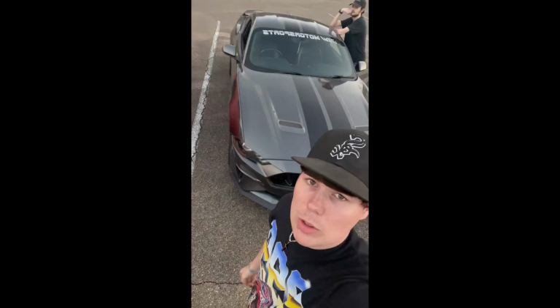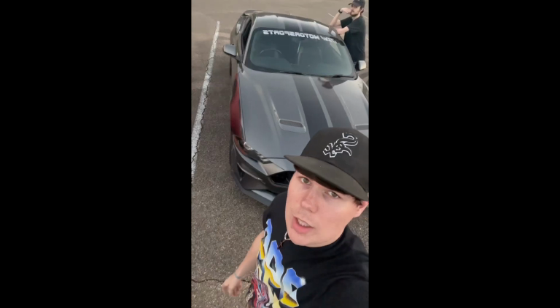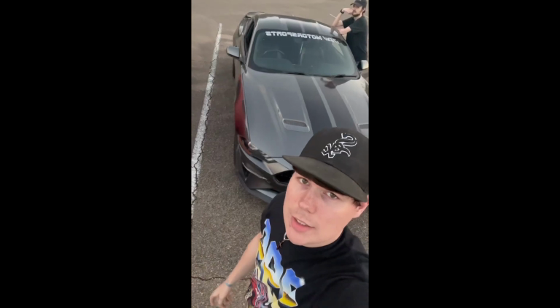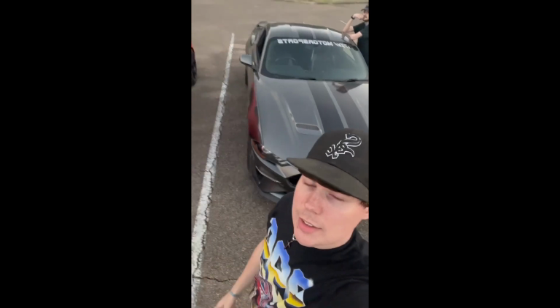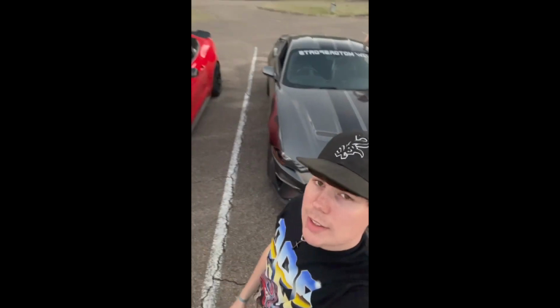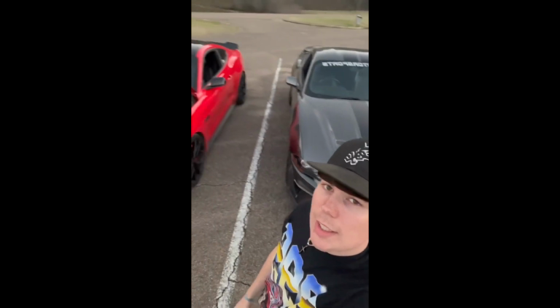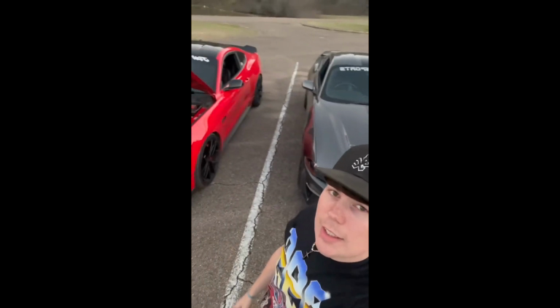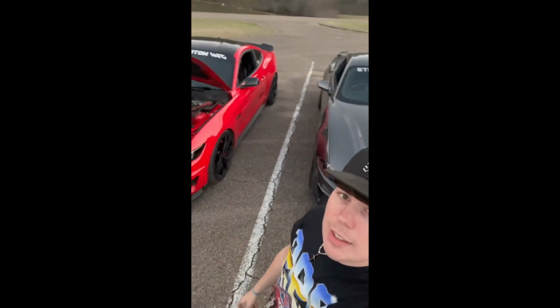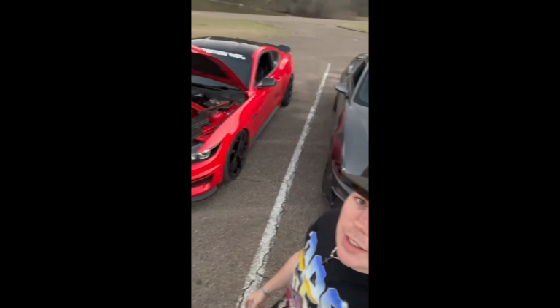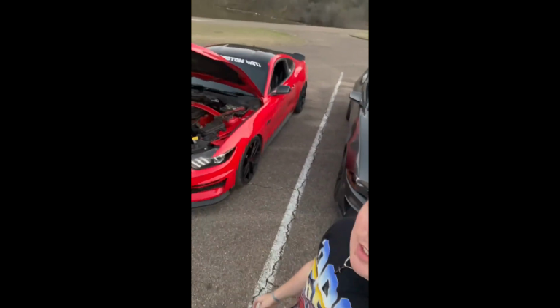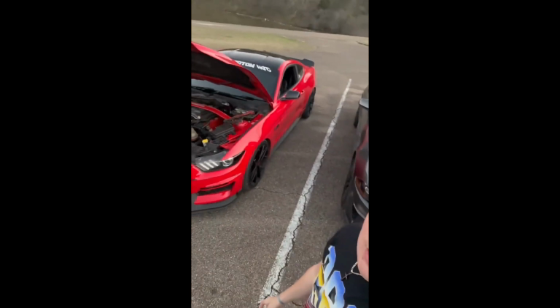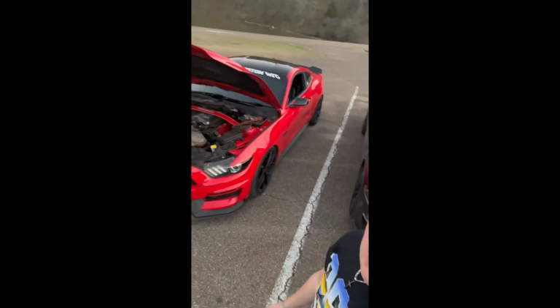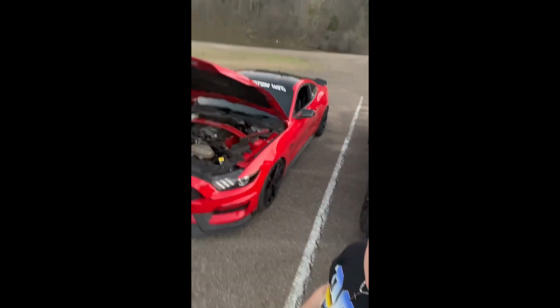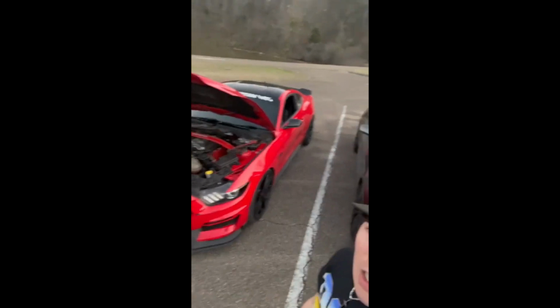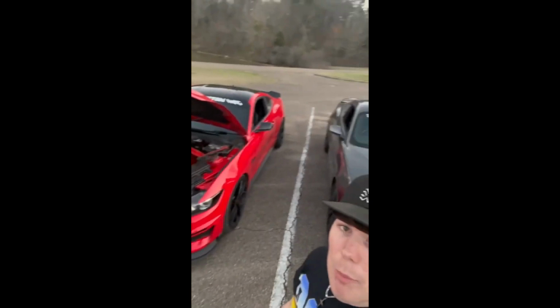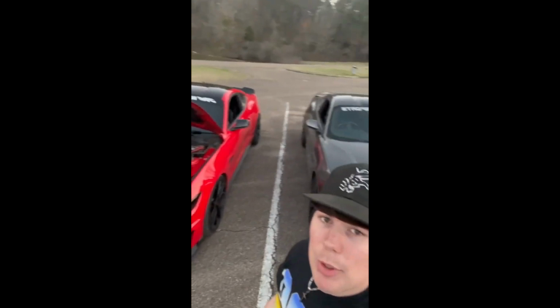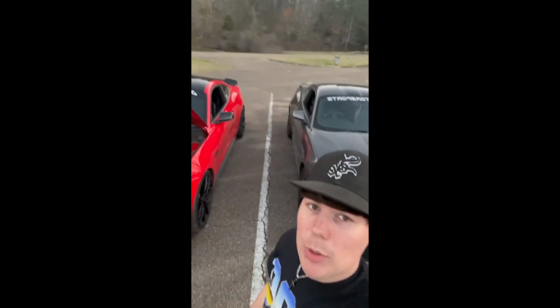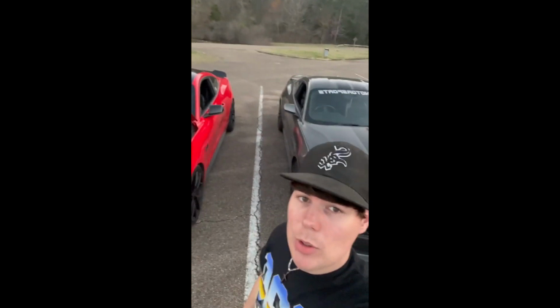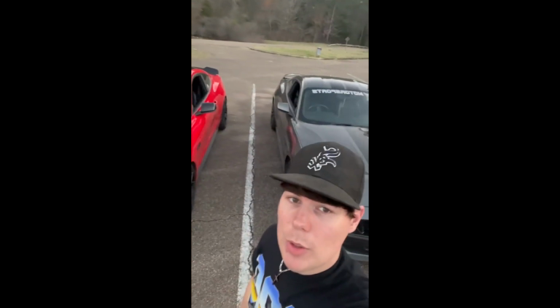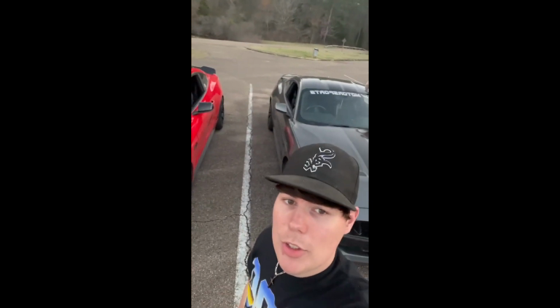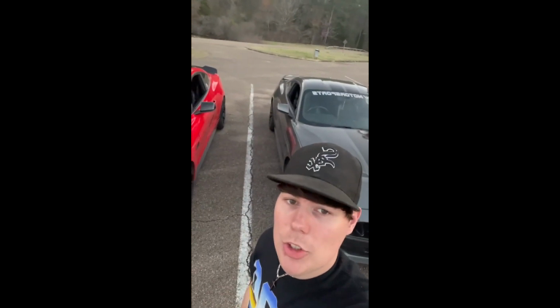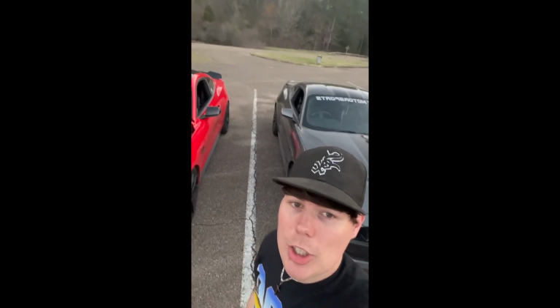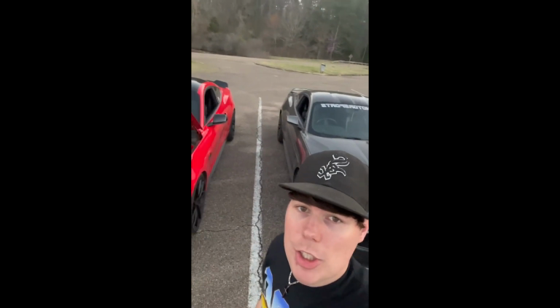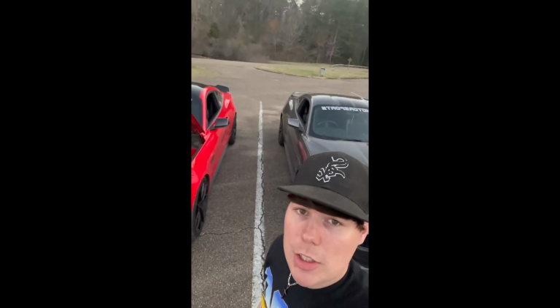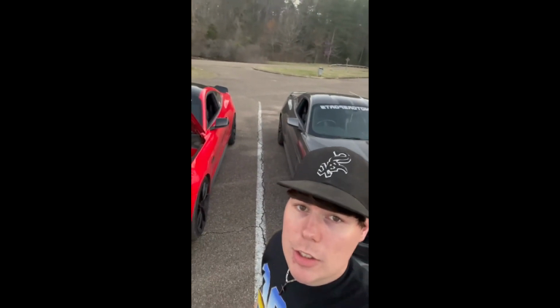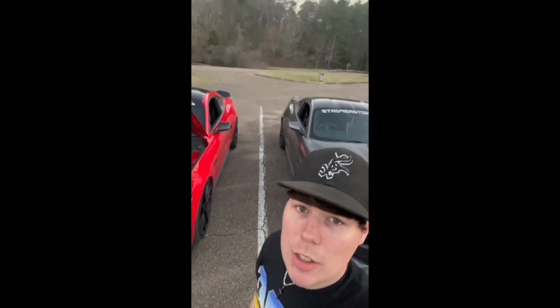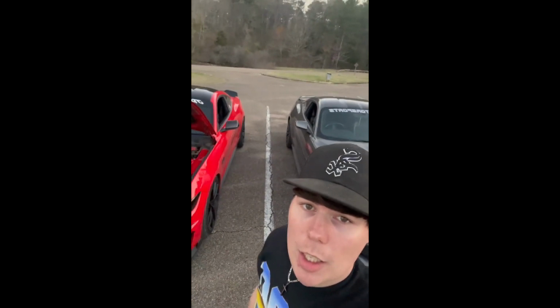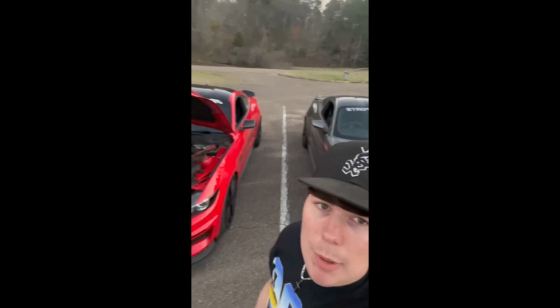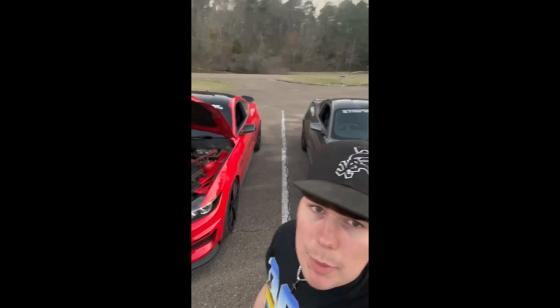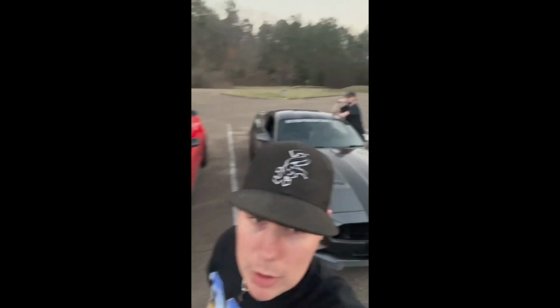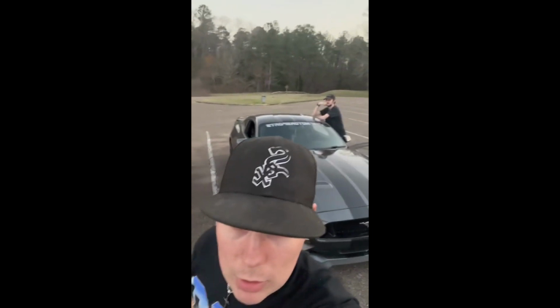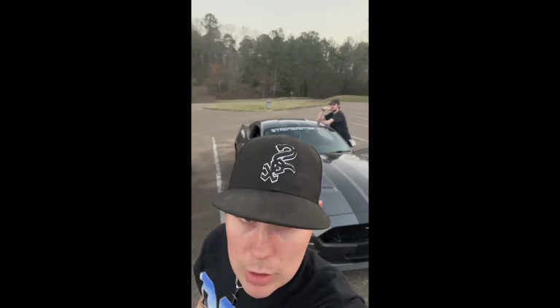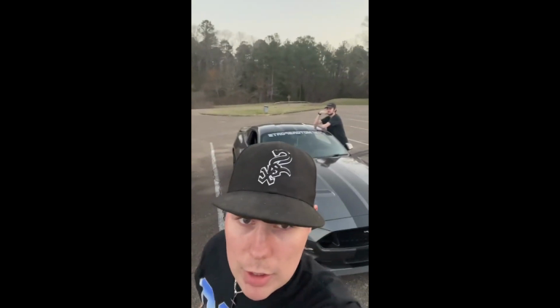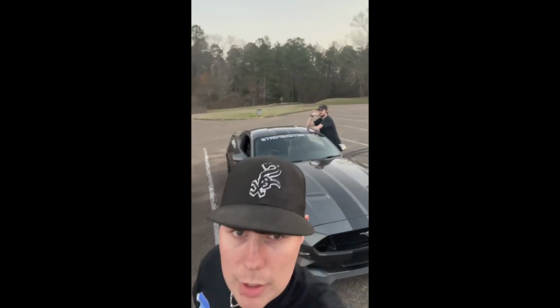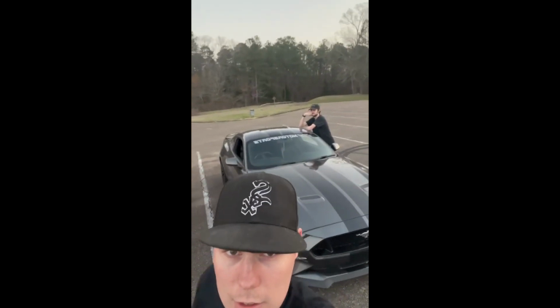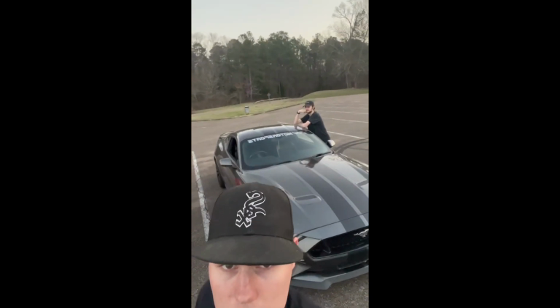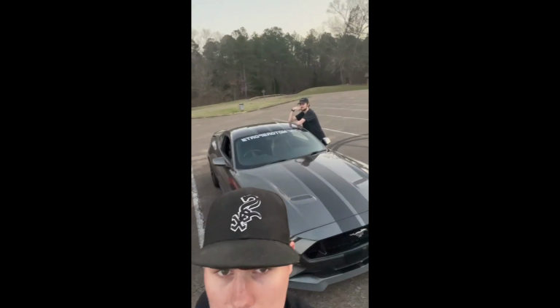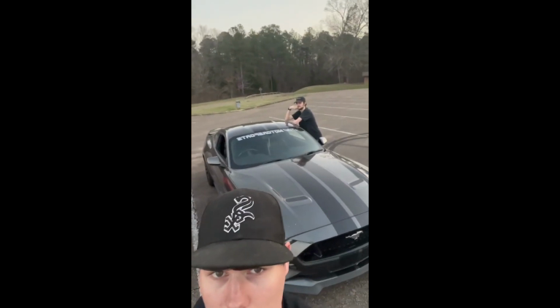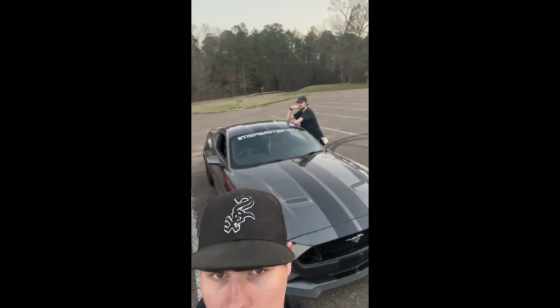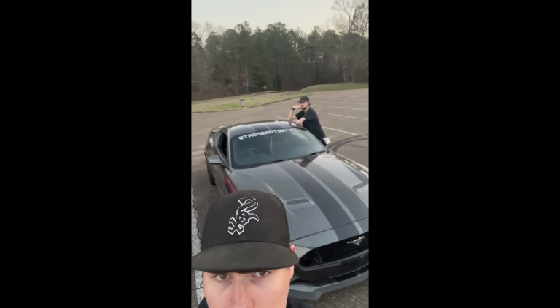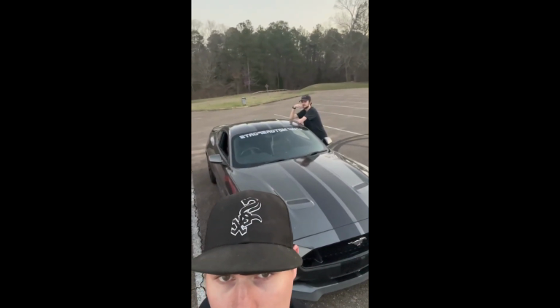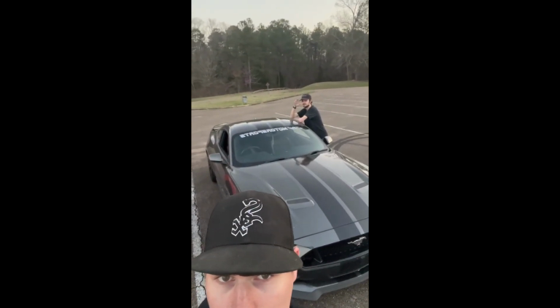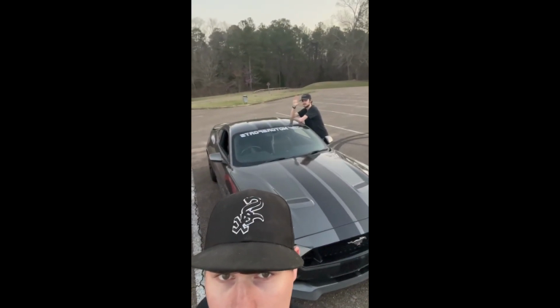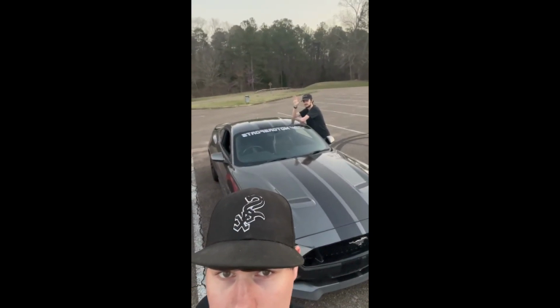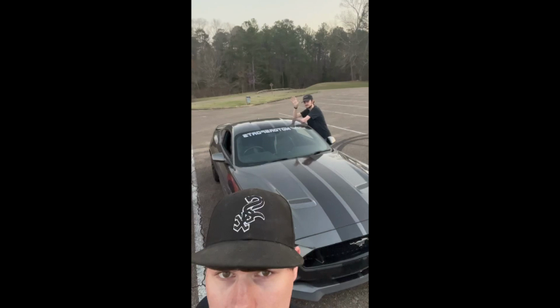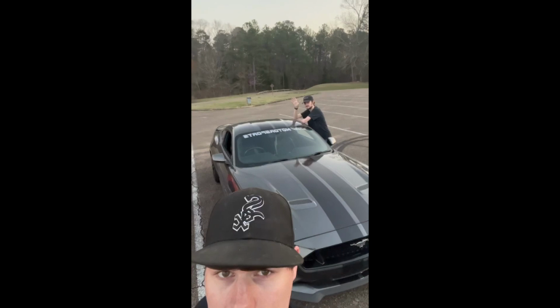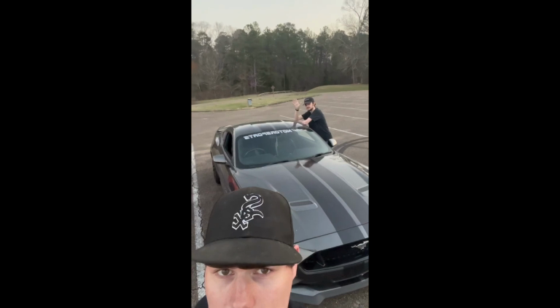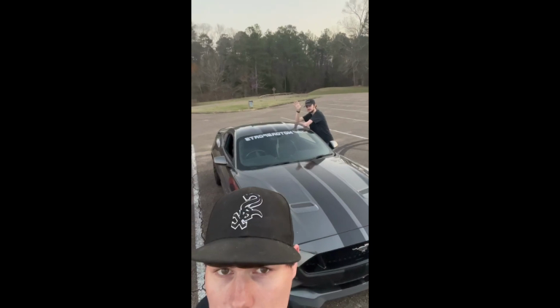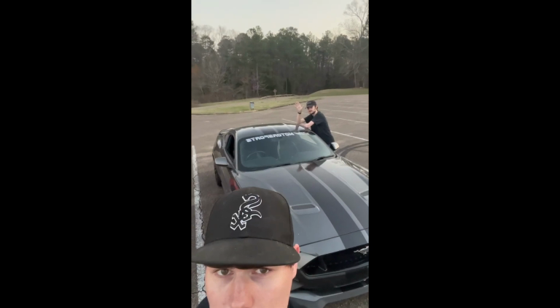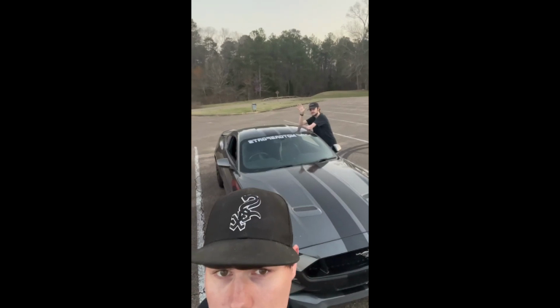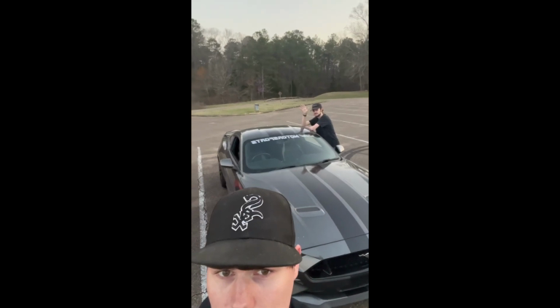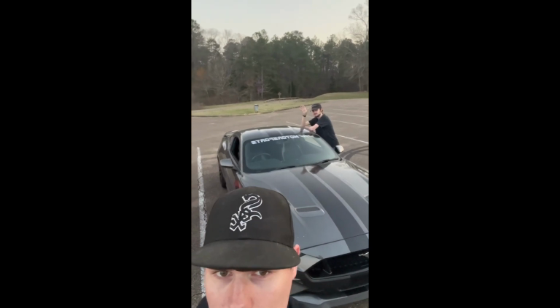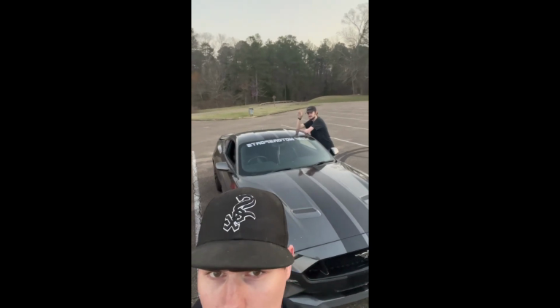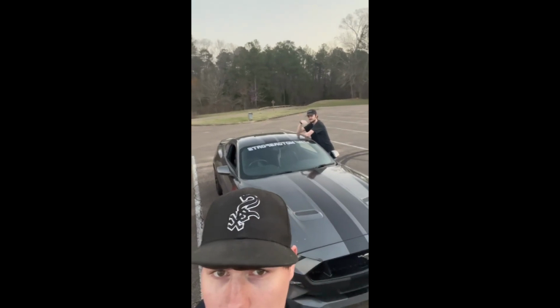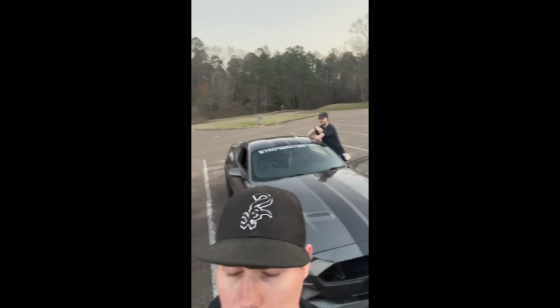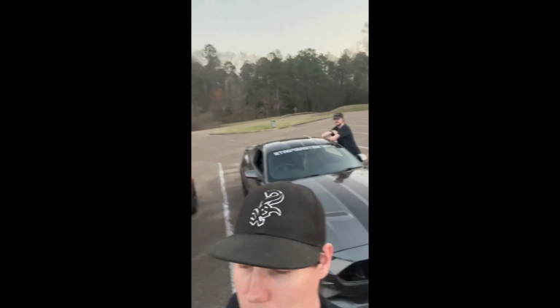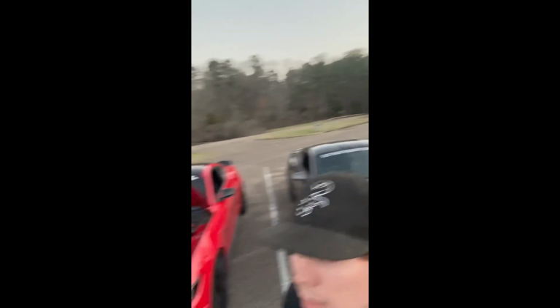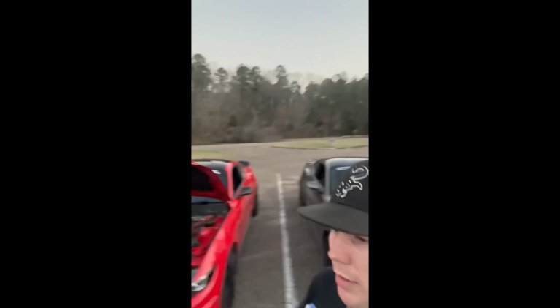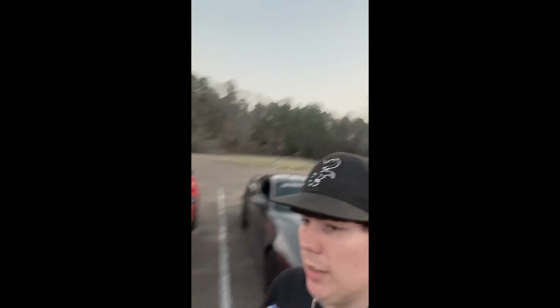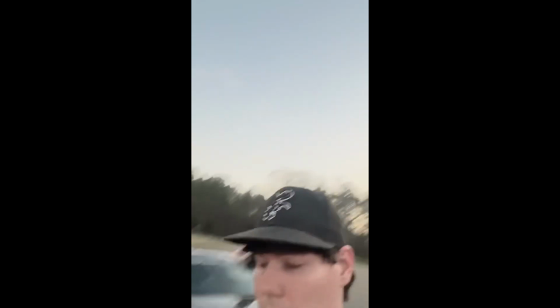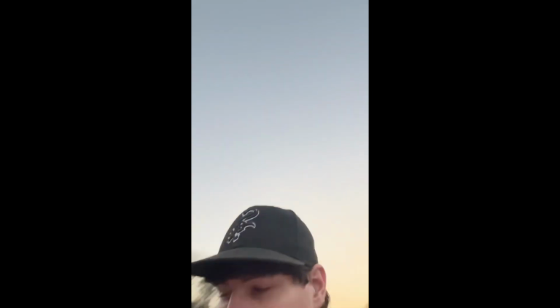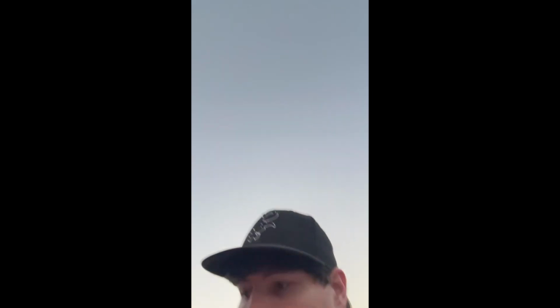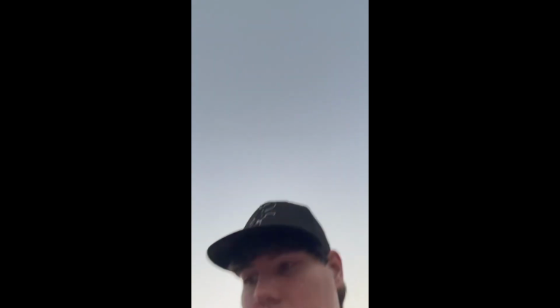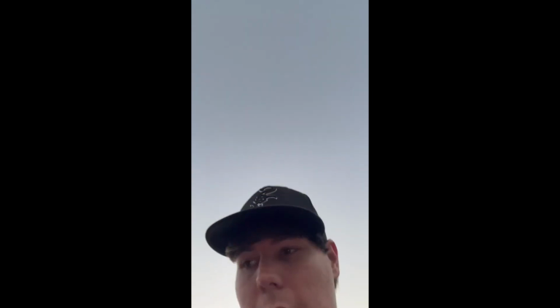Hi guys, it's Dak, and I'm gonna do a little introduction about my car. I got my friend Stealth Driven right here behind me, and yeah.